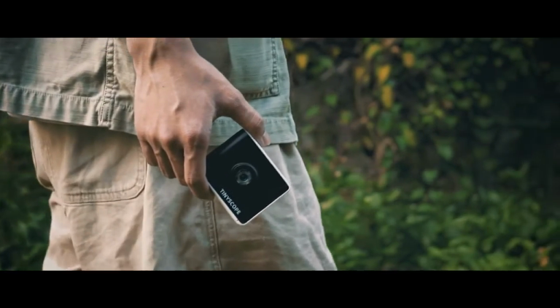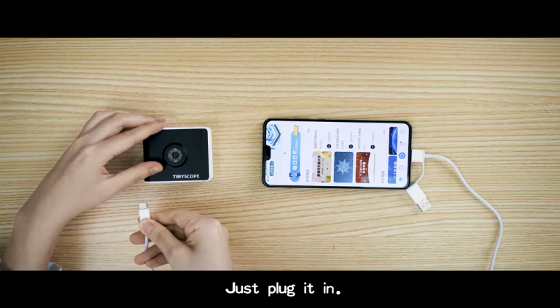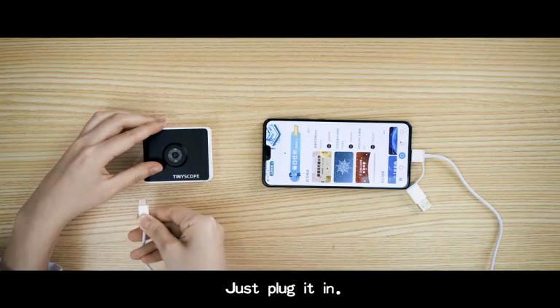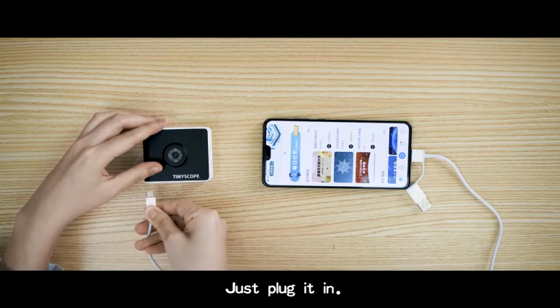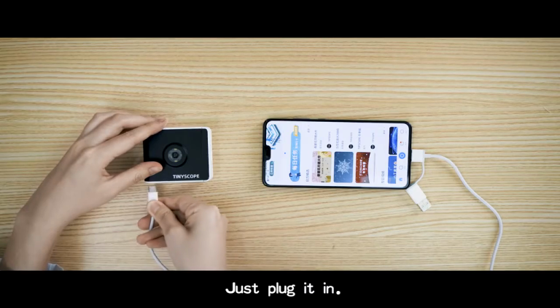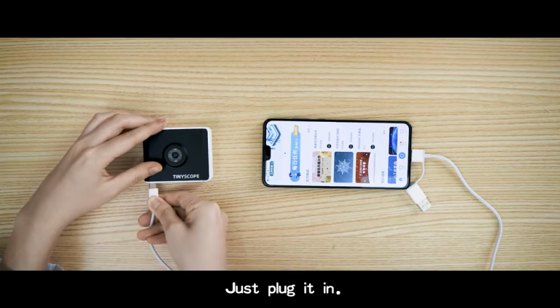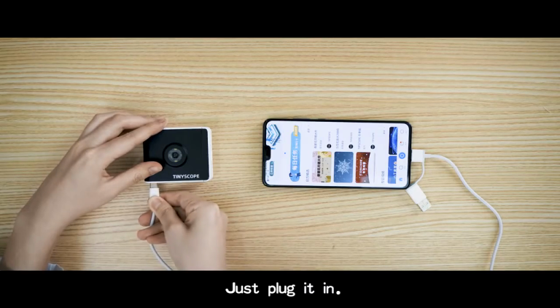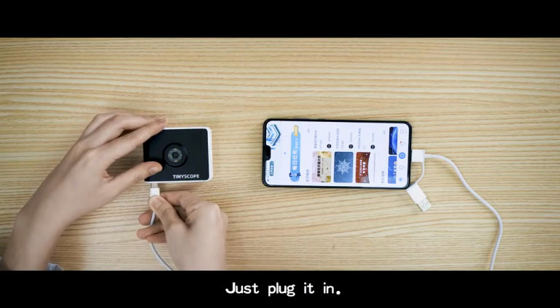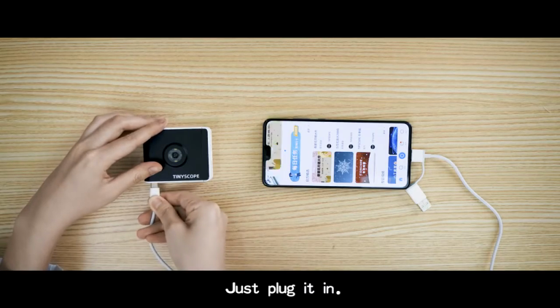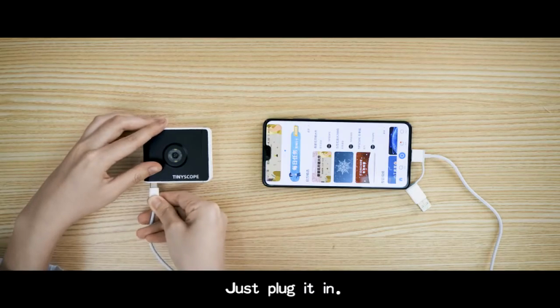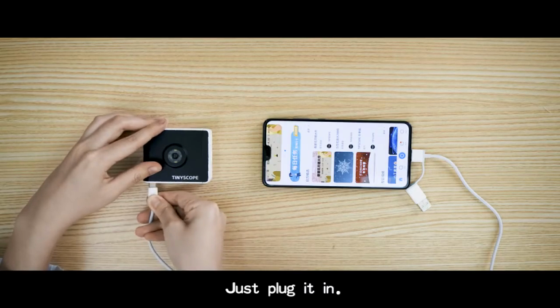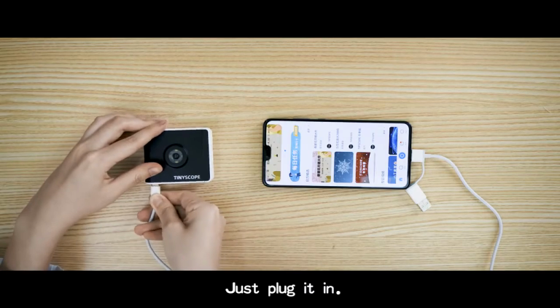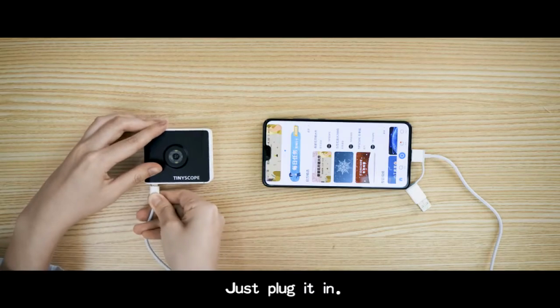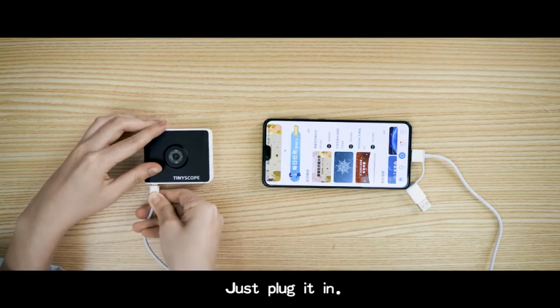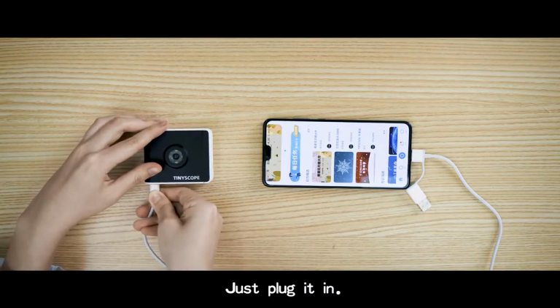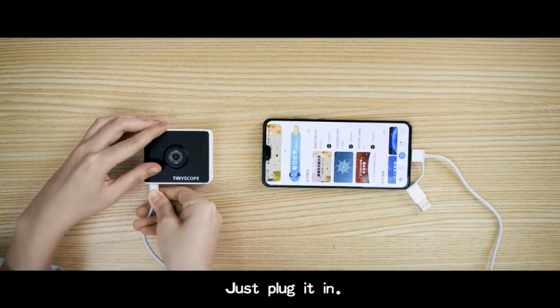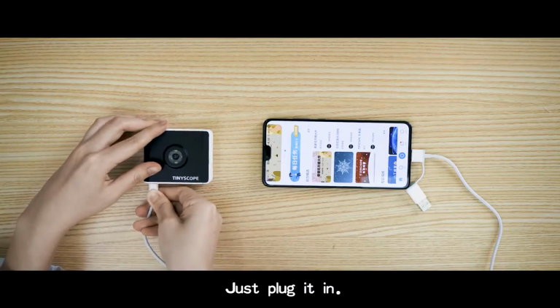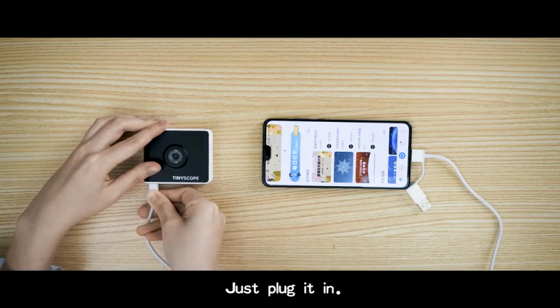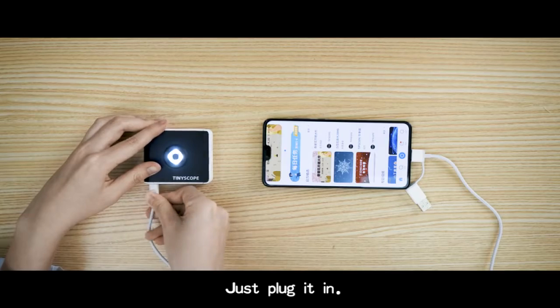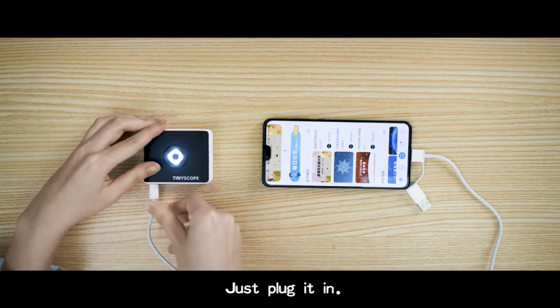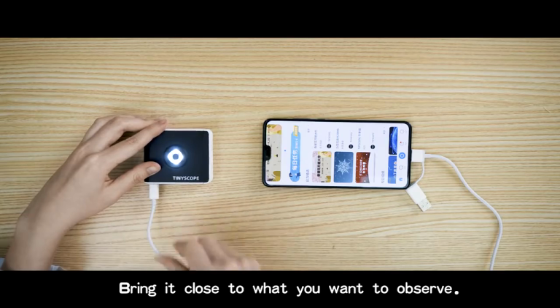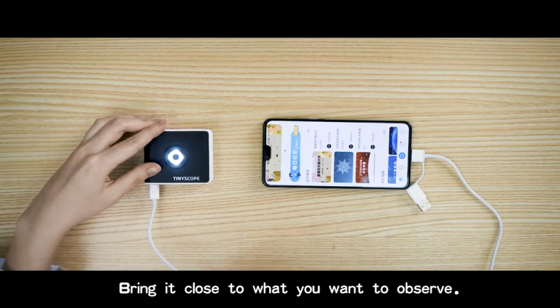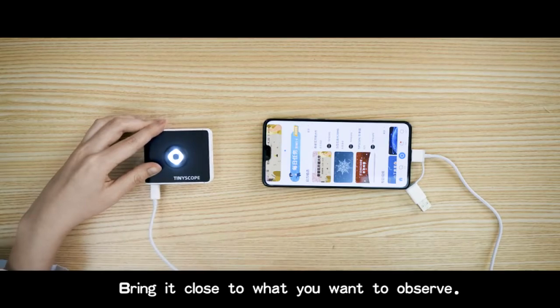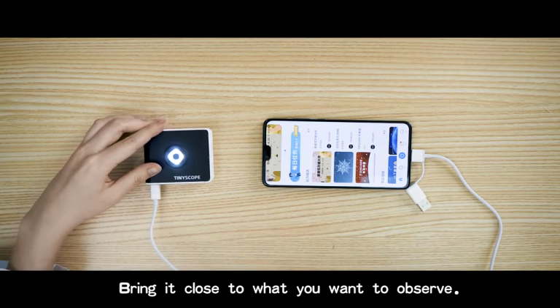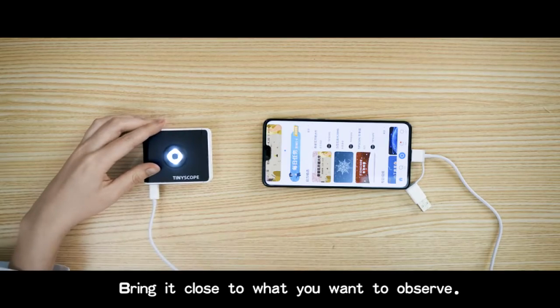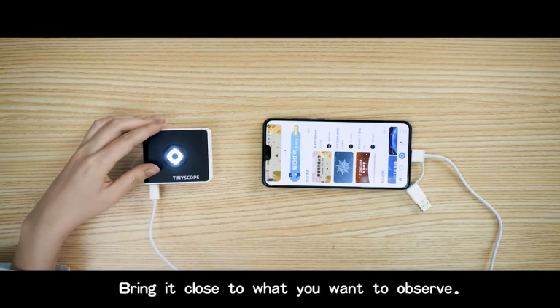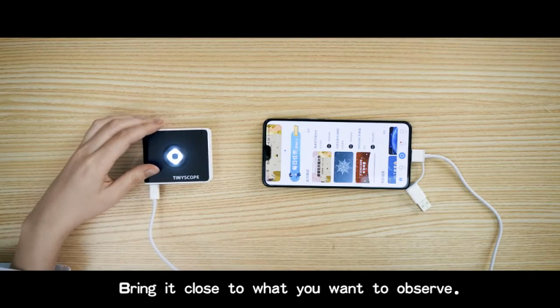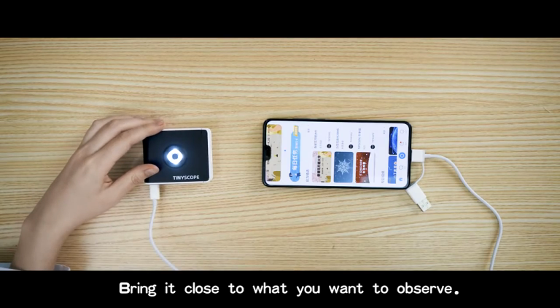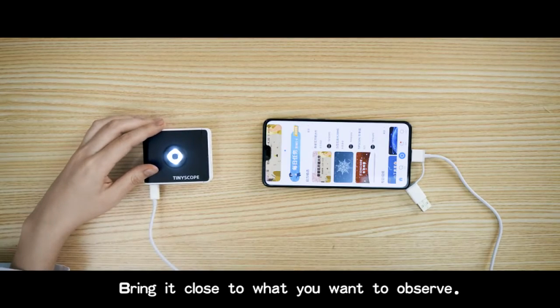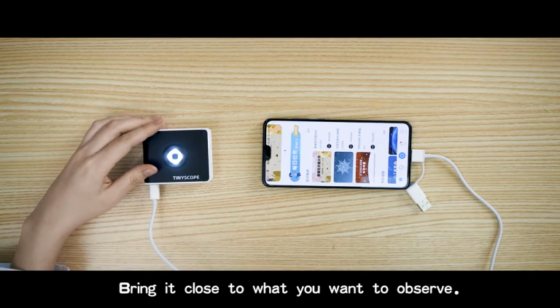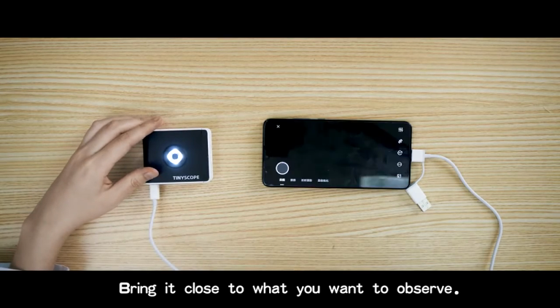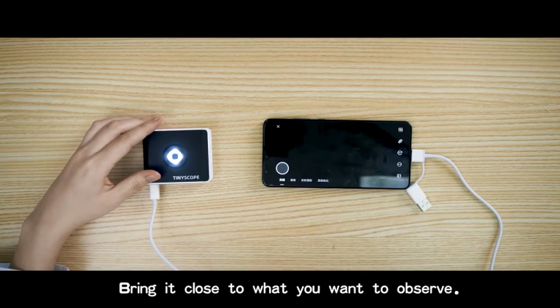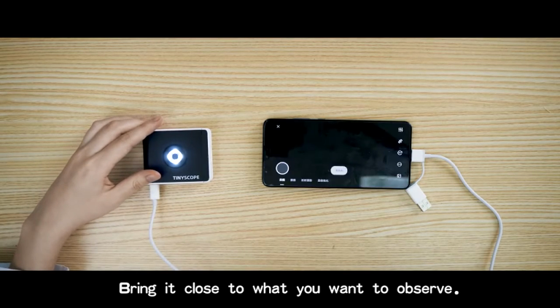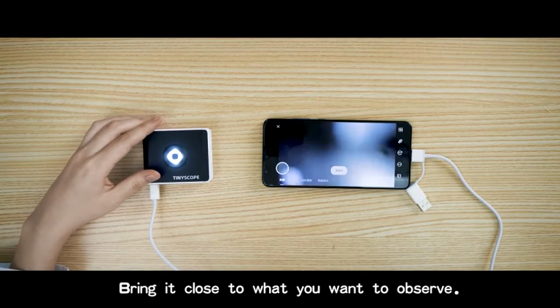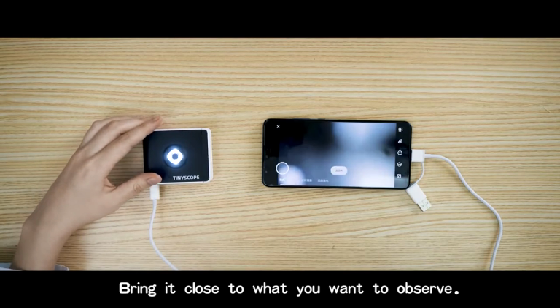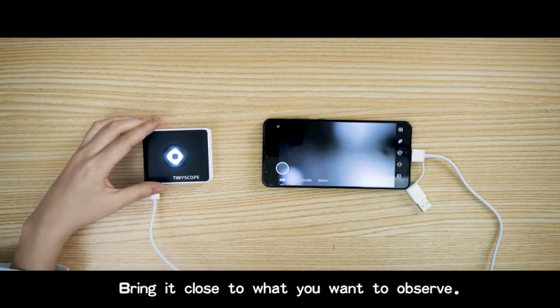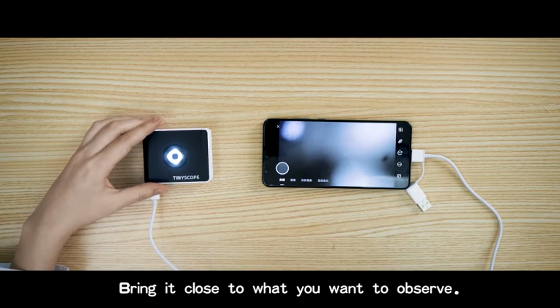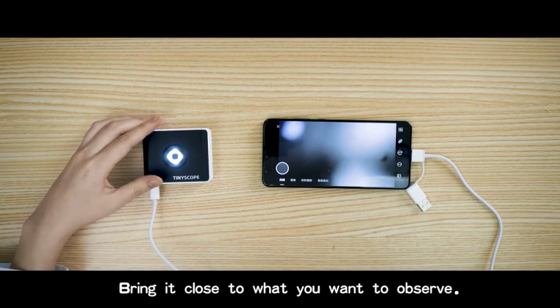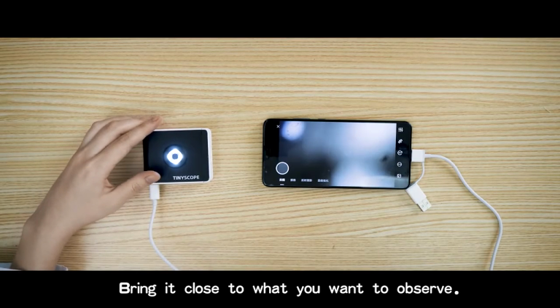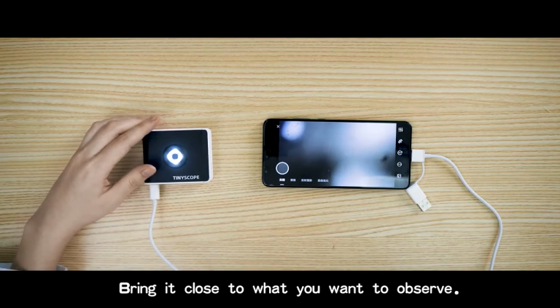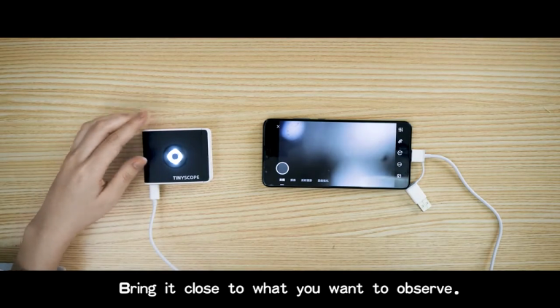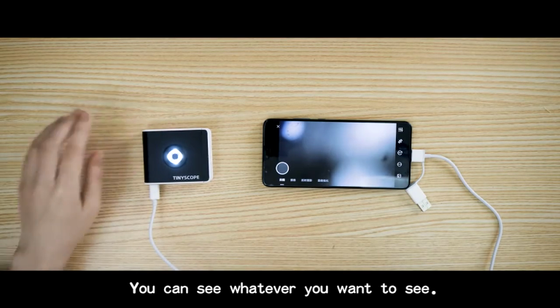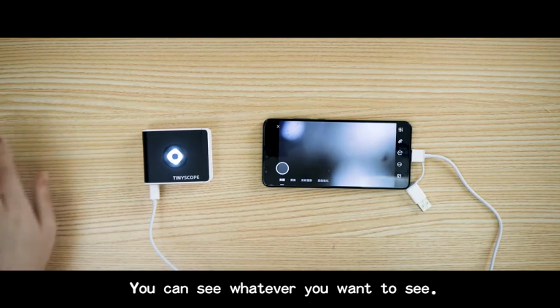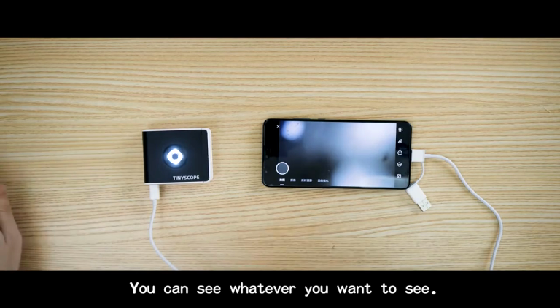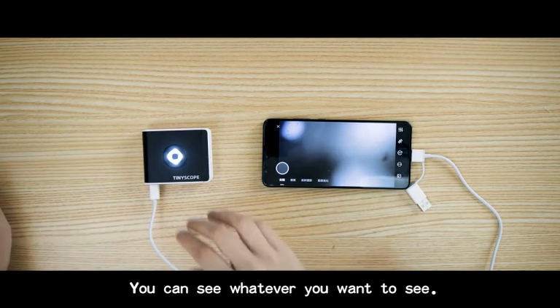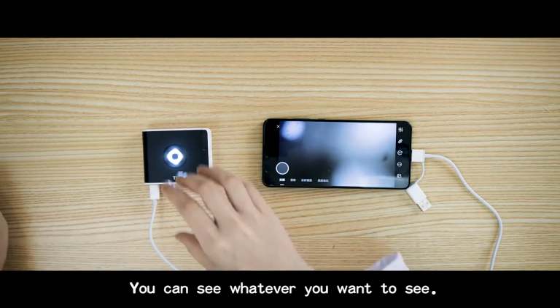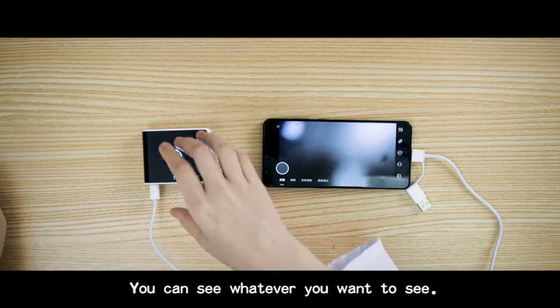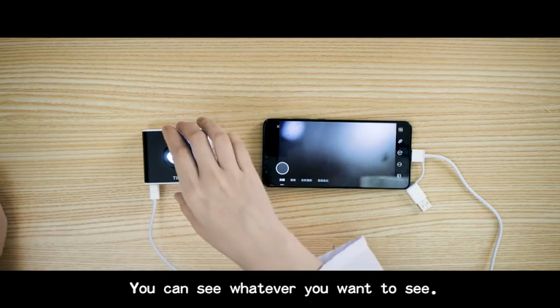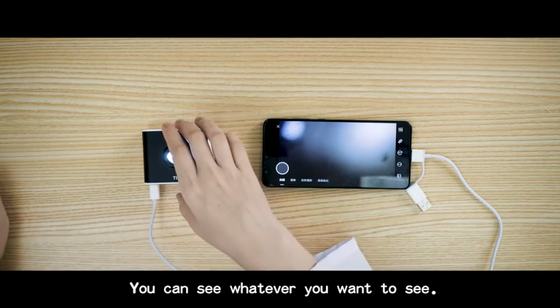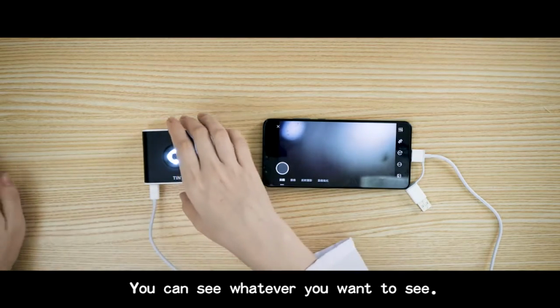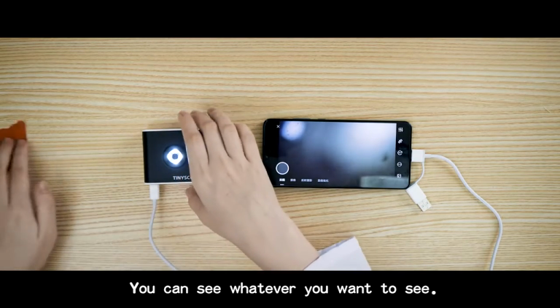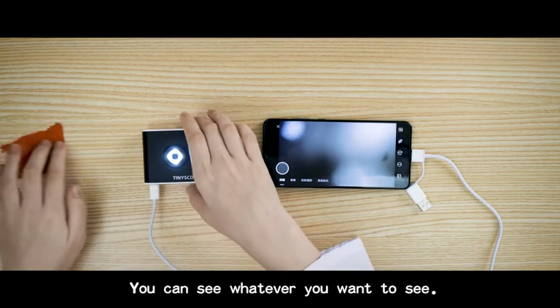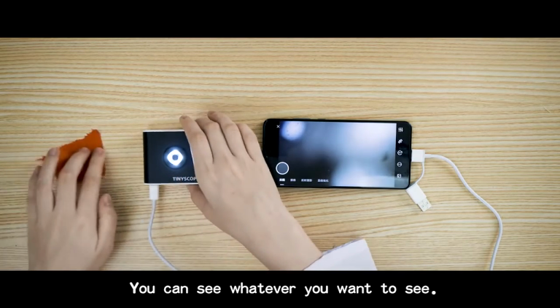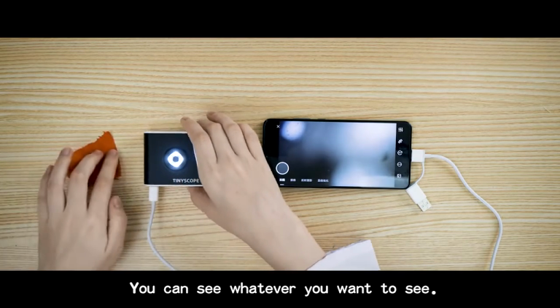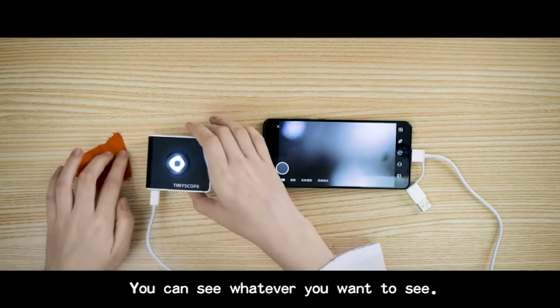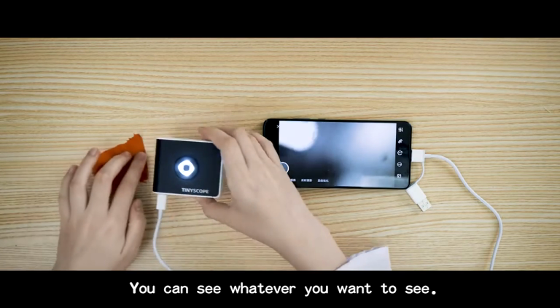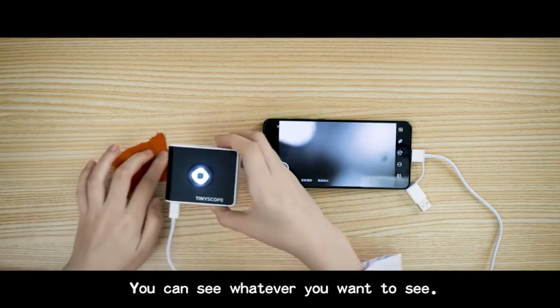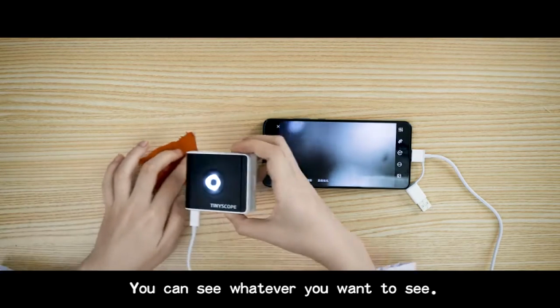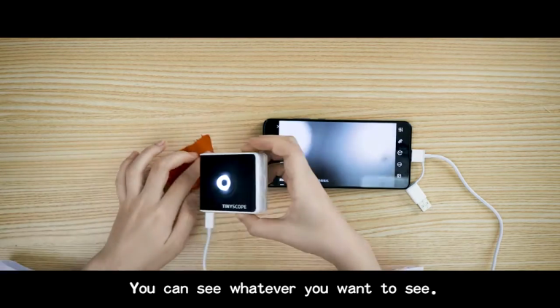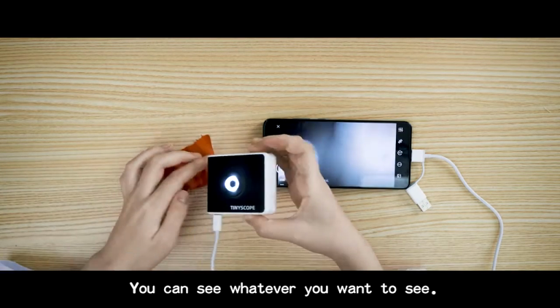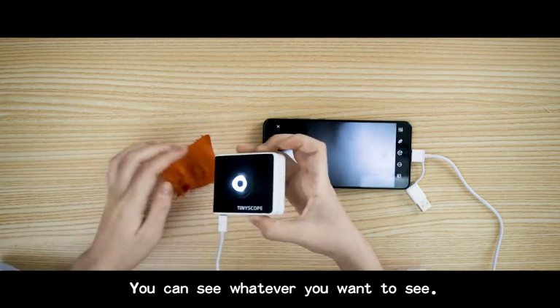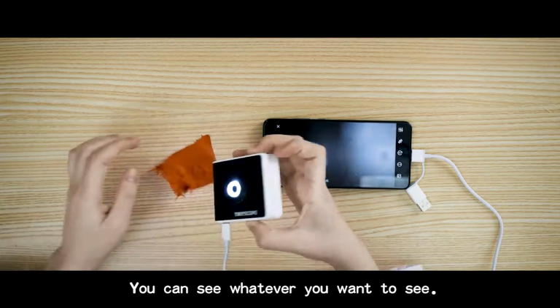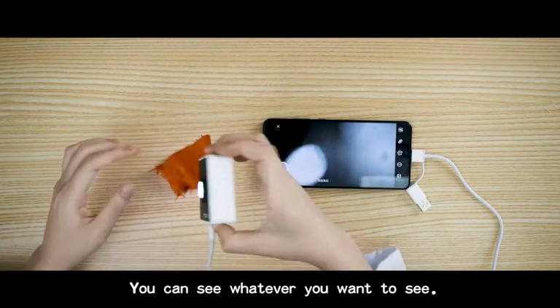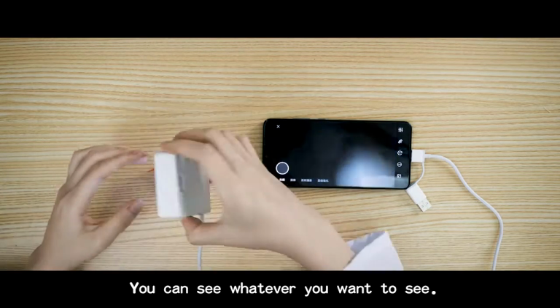Just plug it in, bring it close to what you want to observe, and you can see whatever you want to see.